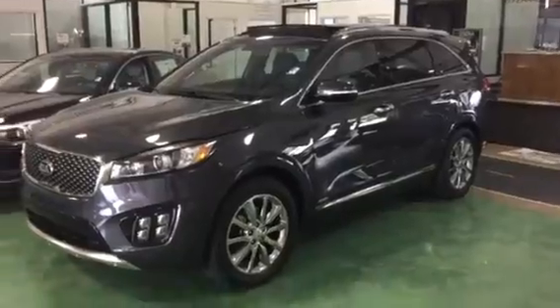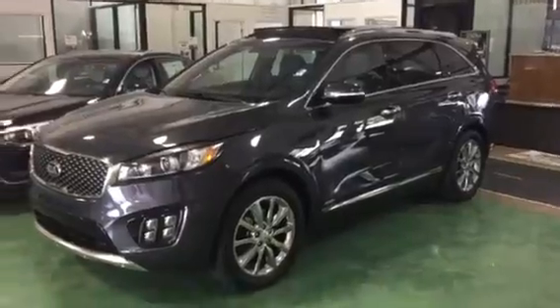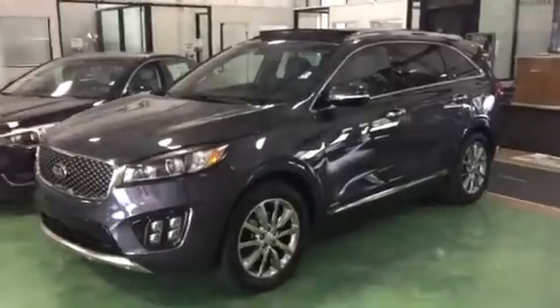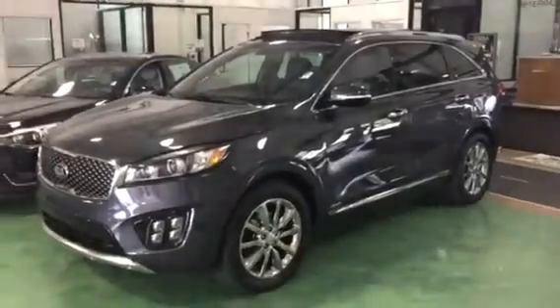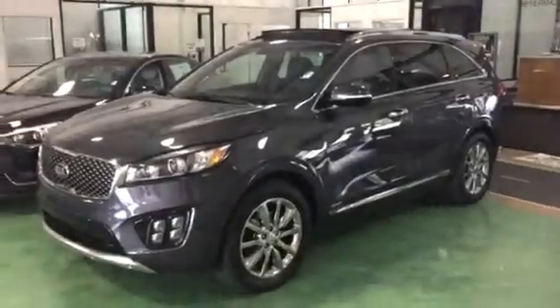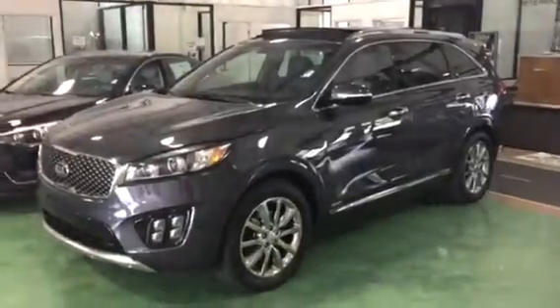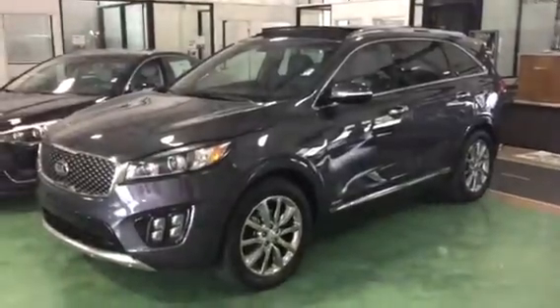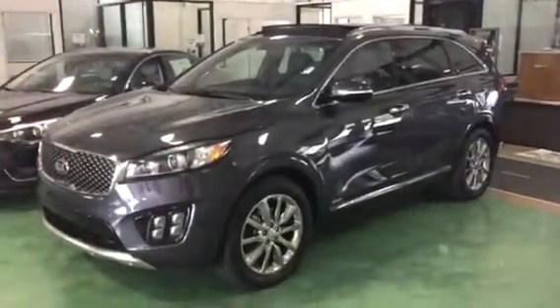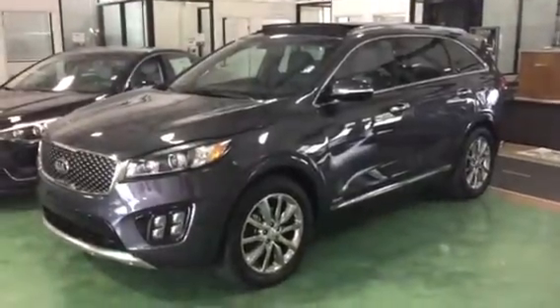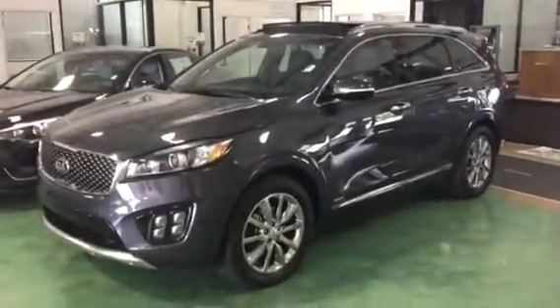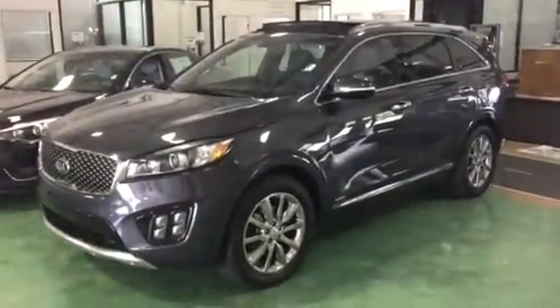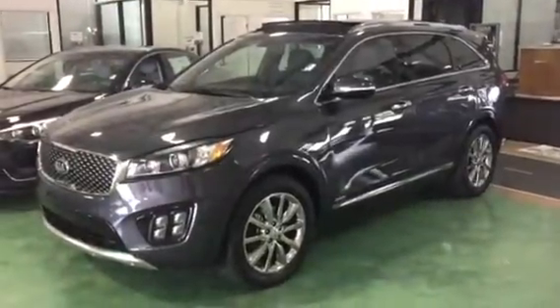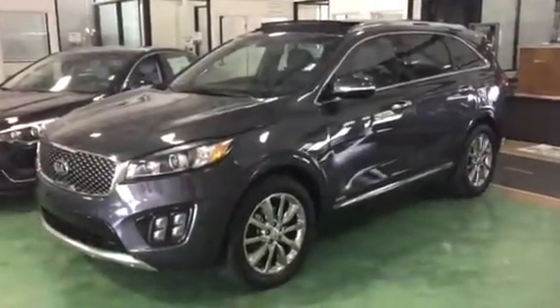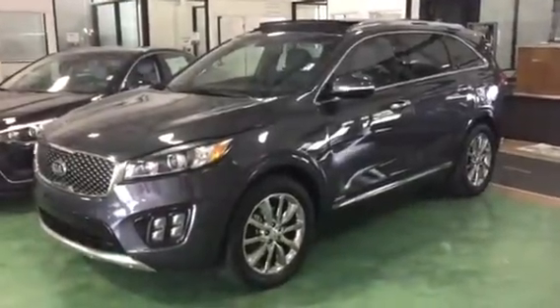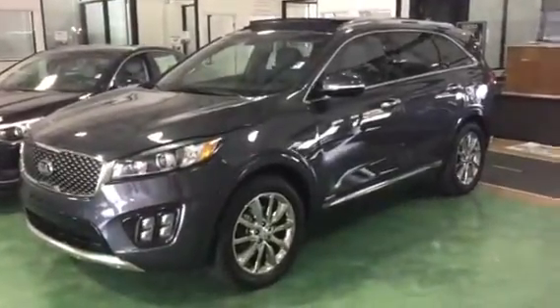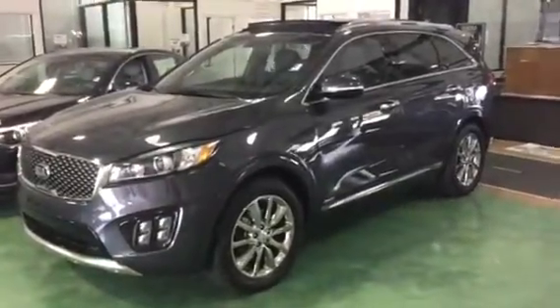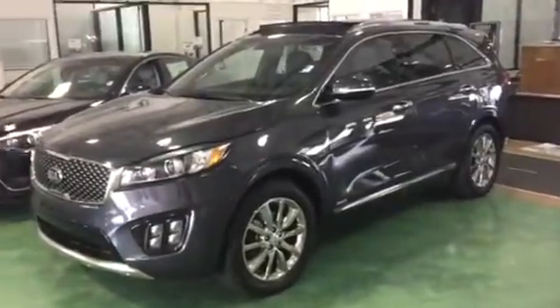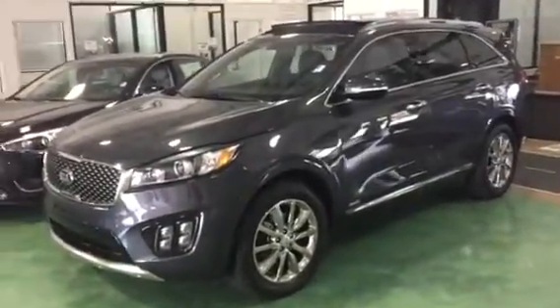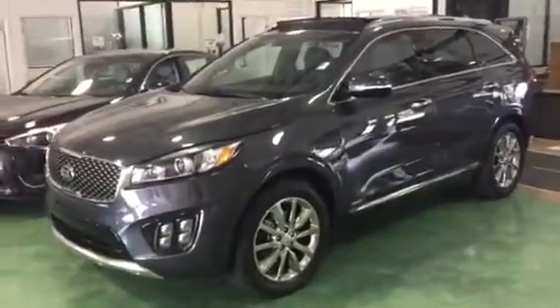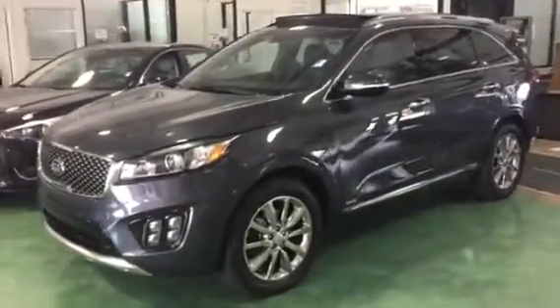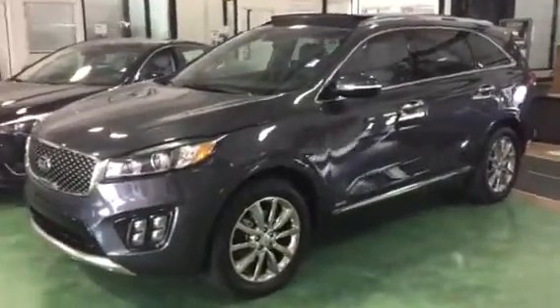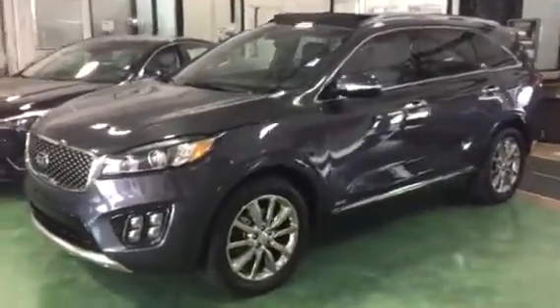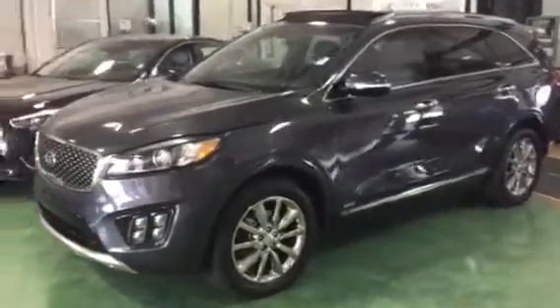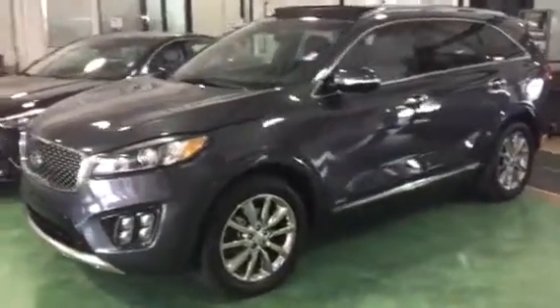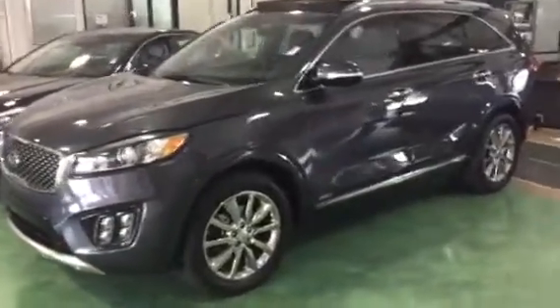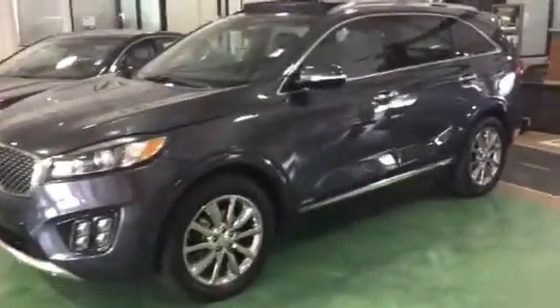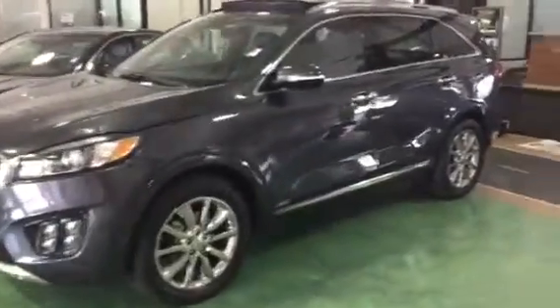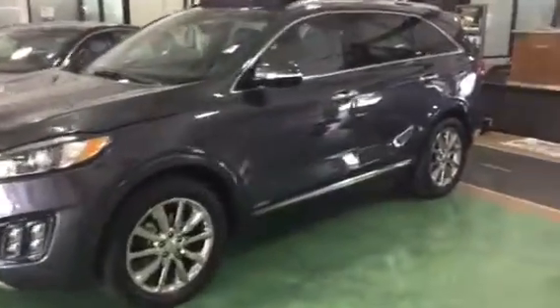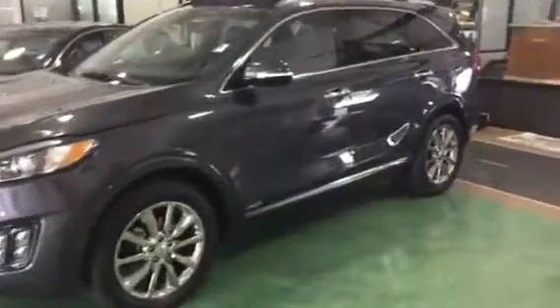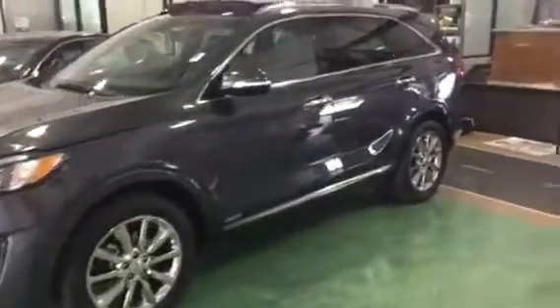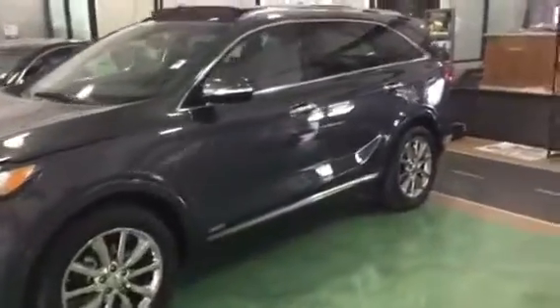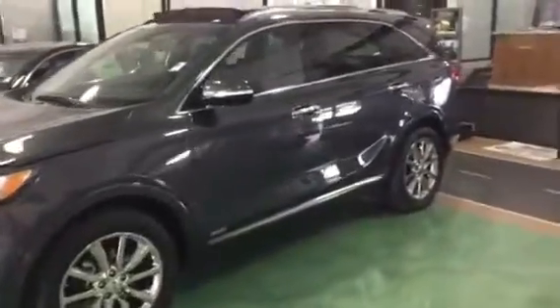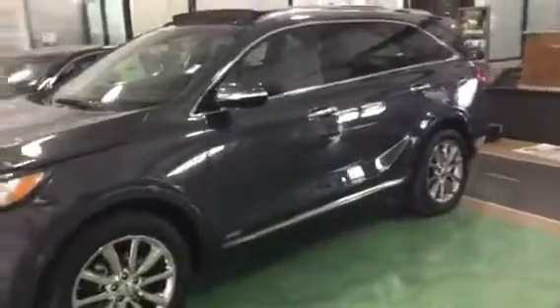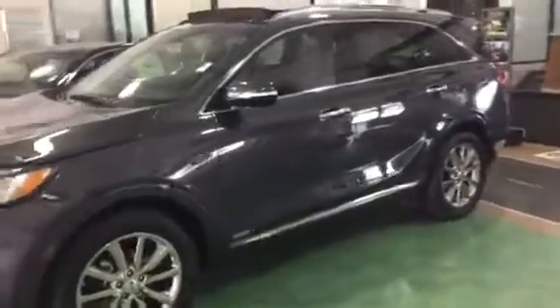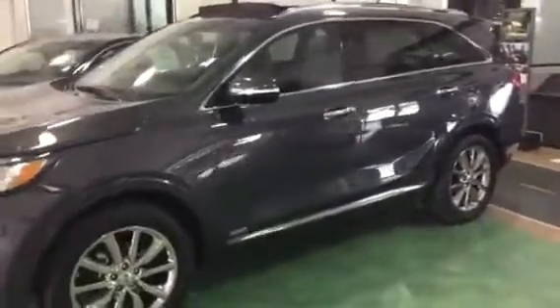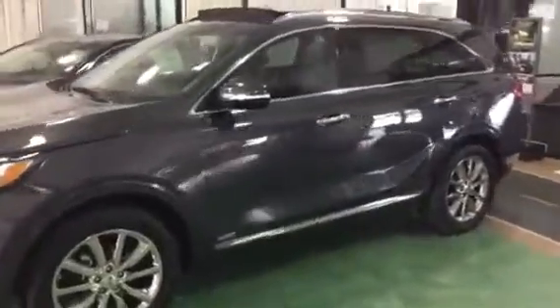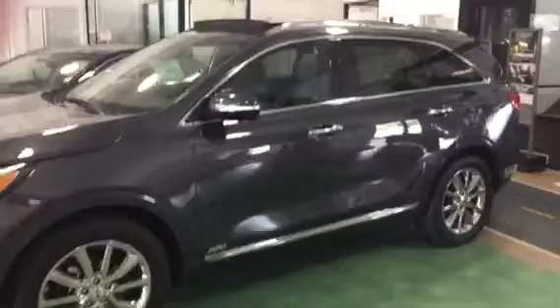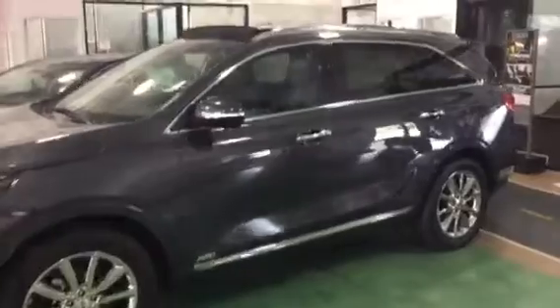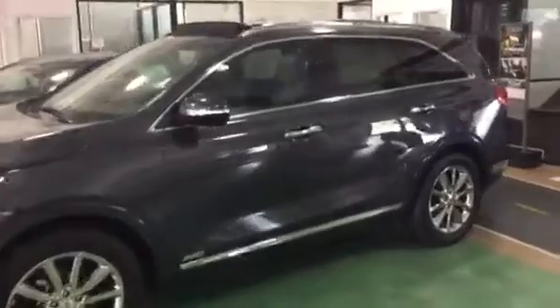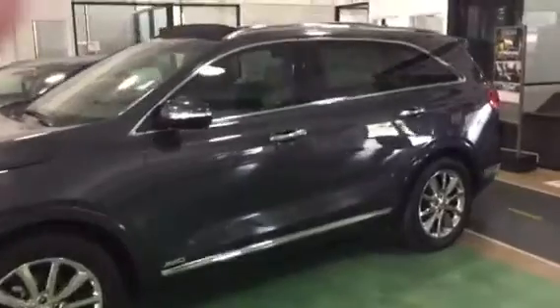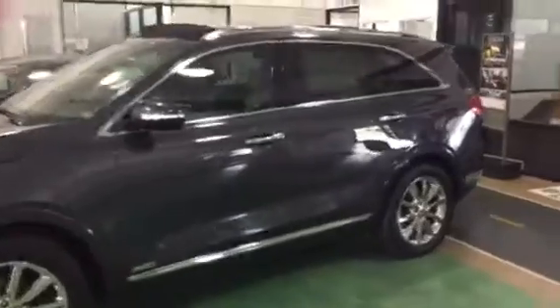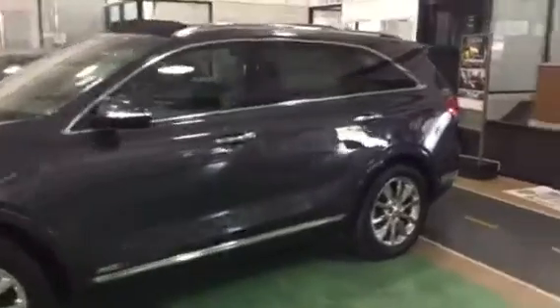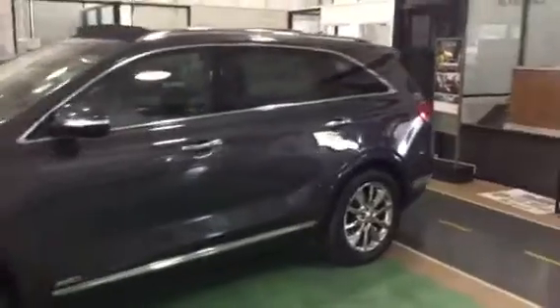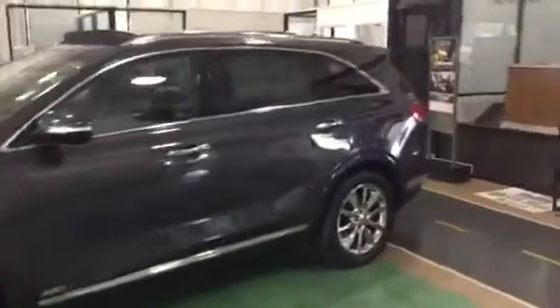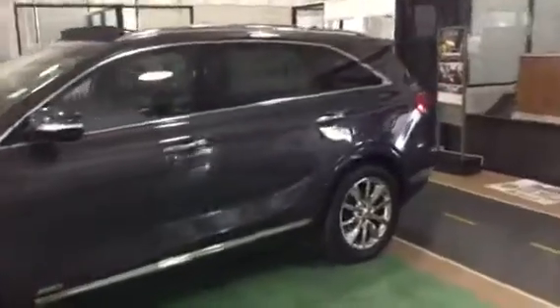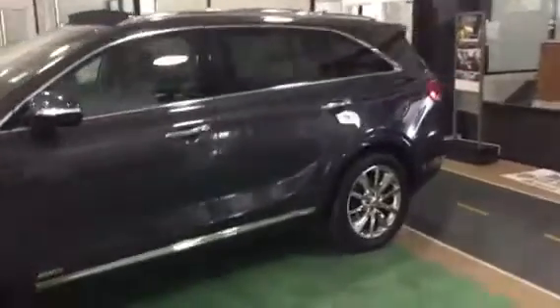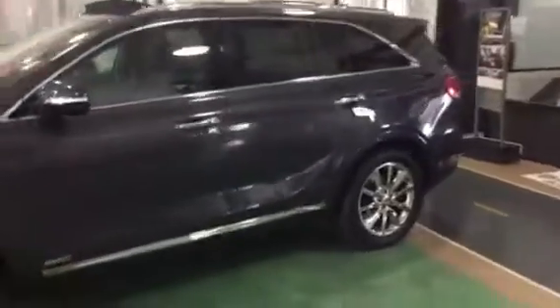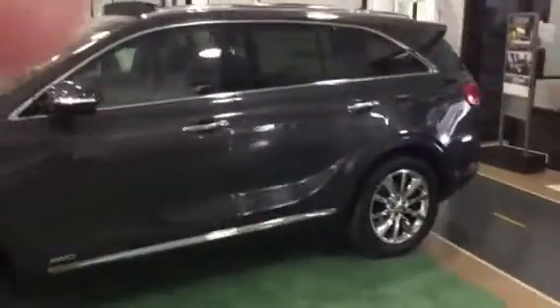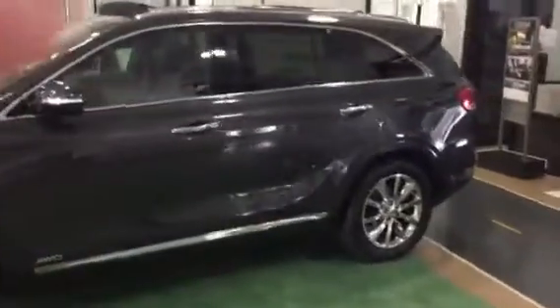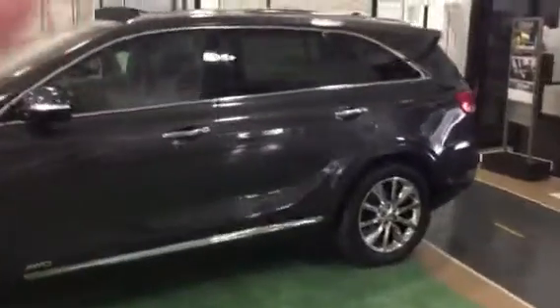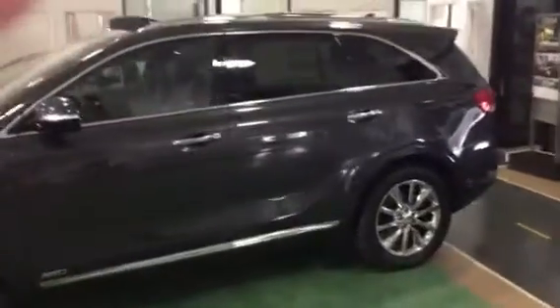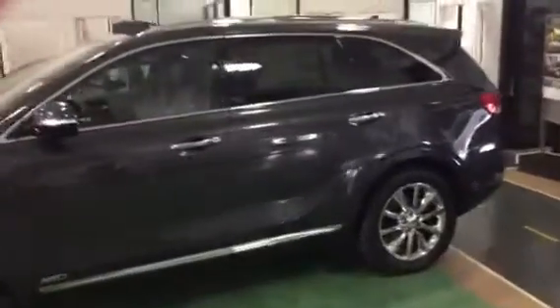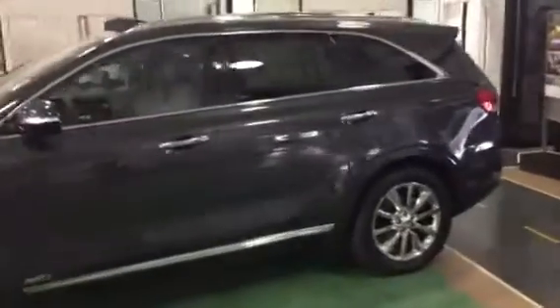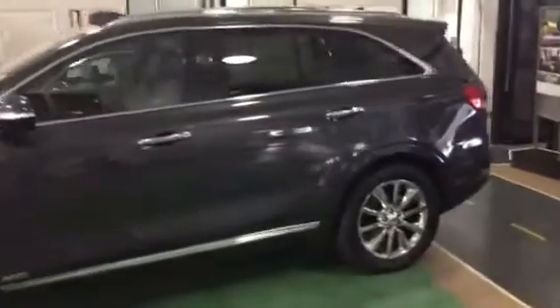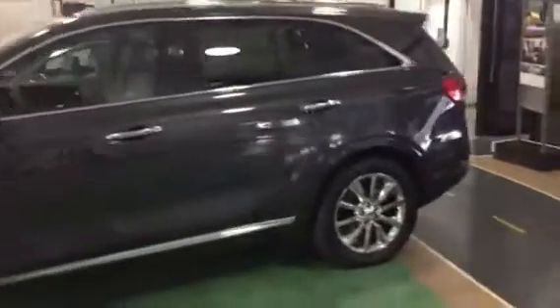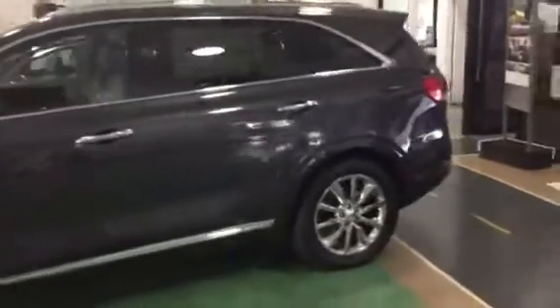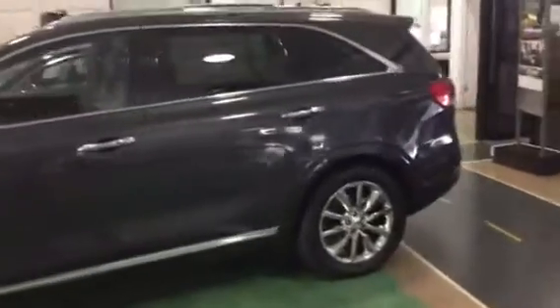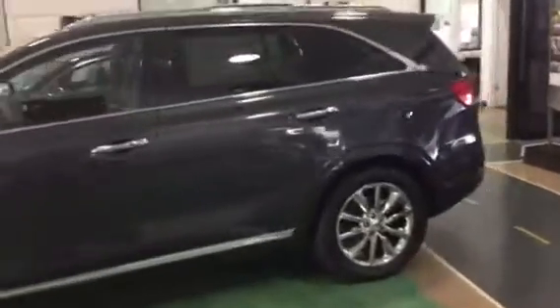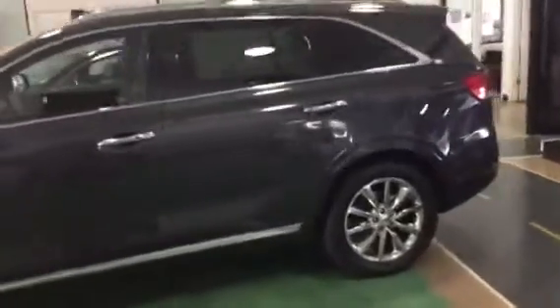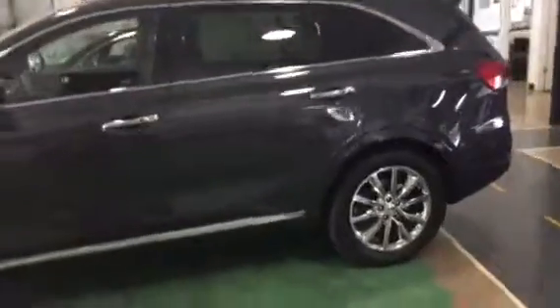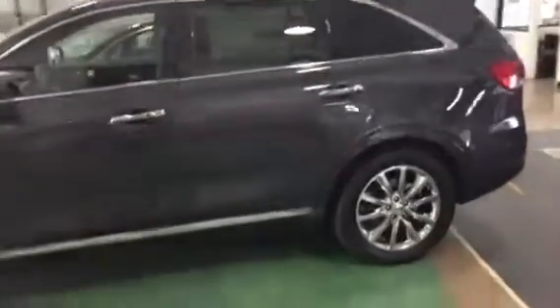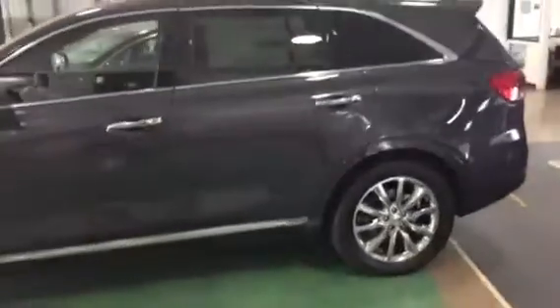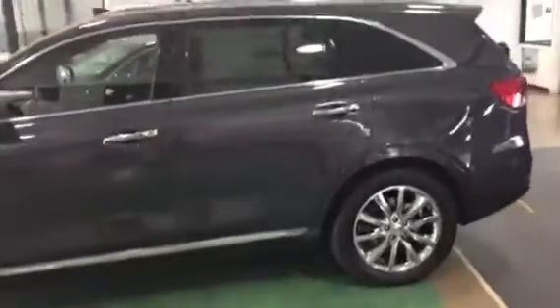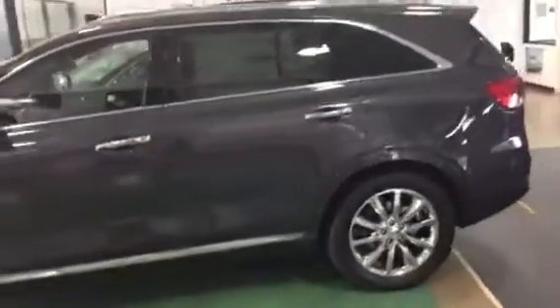Hi, this is Diana with Youngki. I just wanted to send you a video of the gorgeous Sorento that you inquired about.